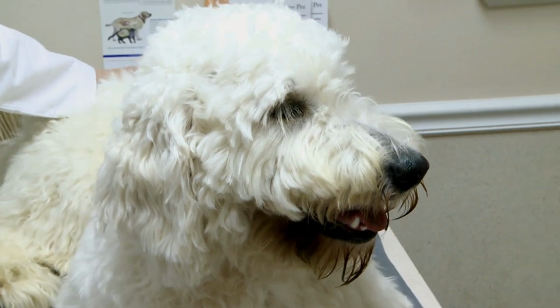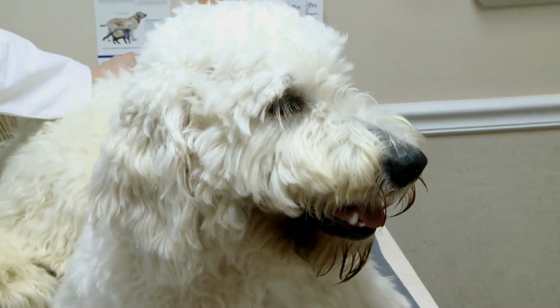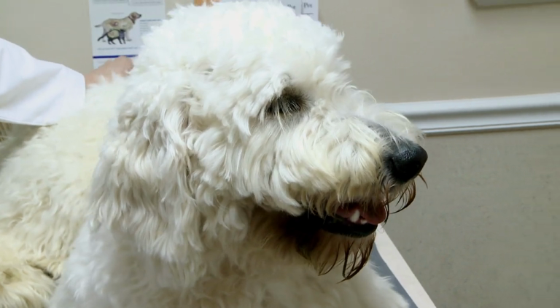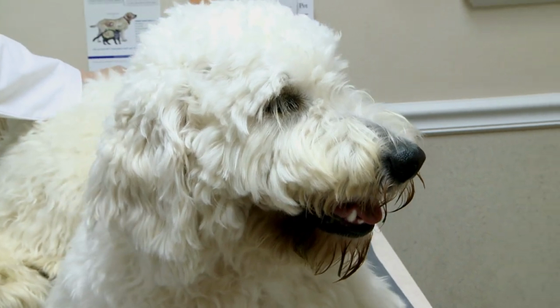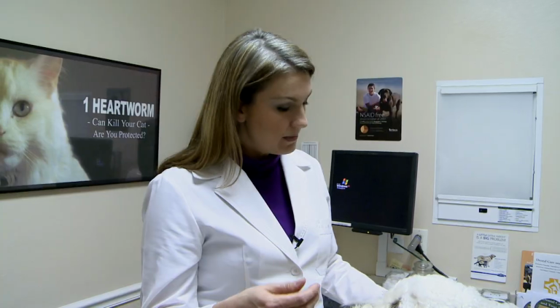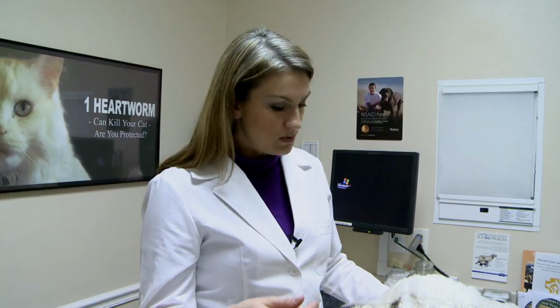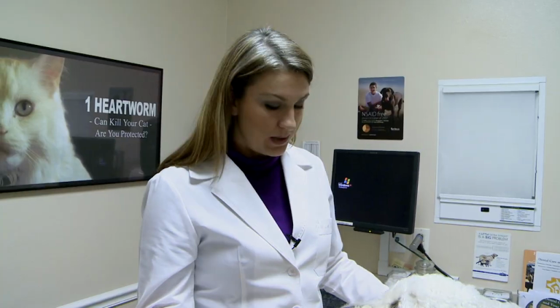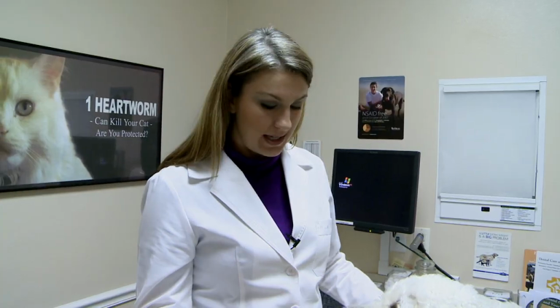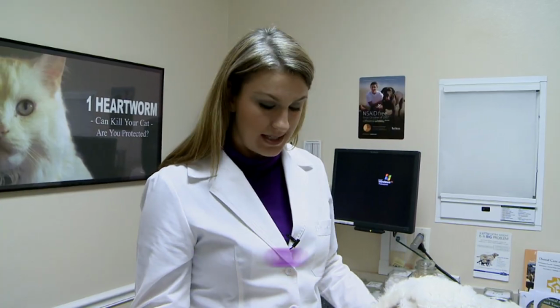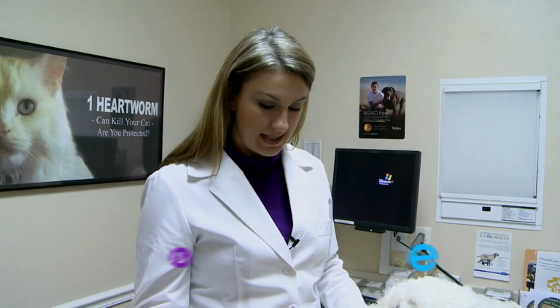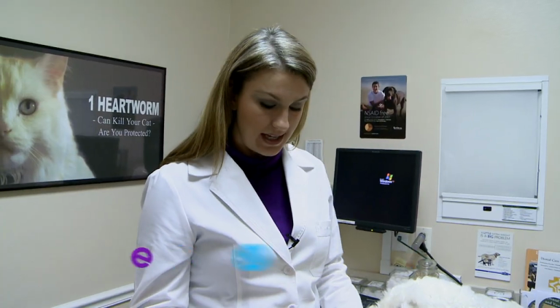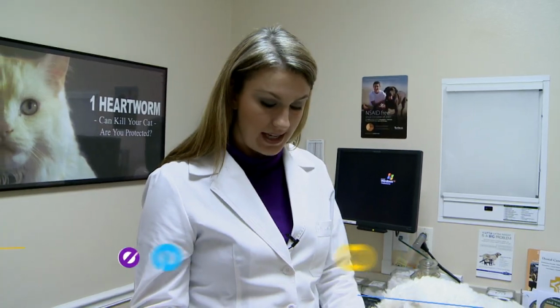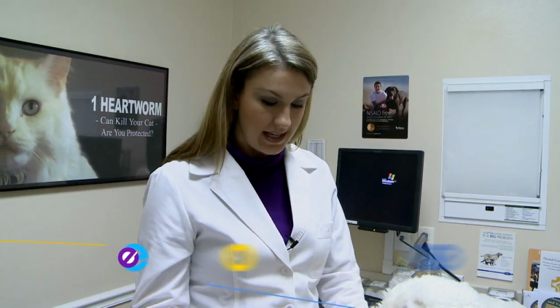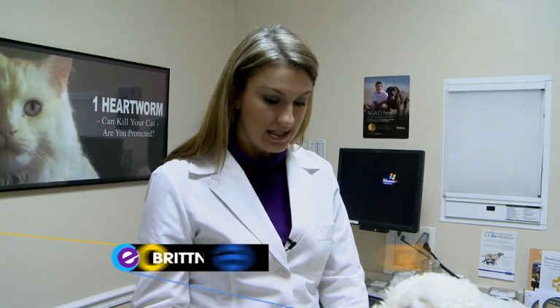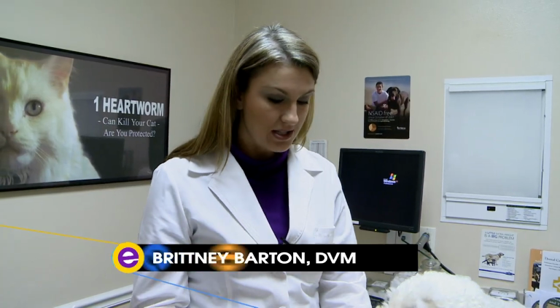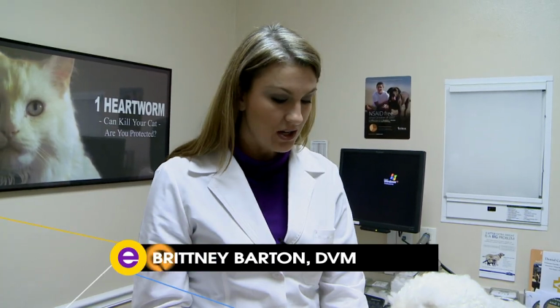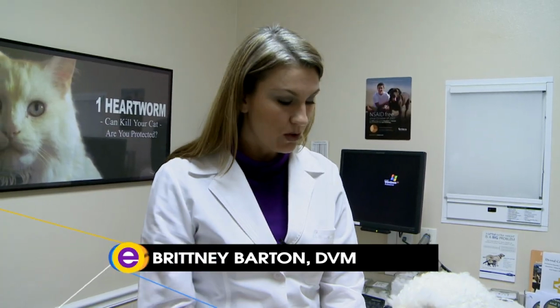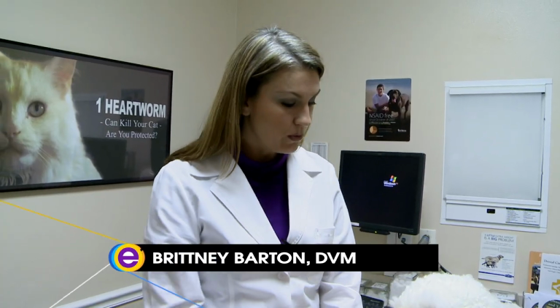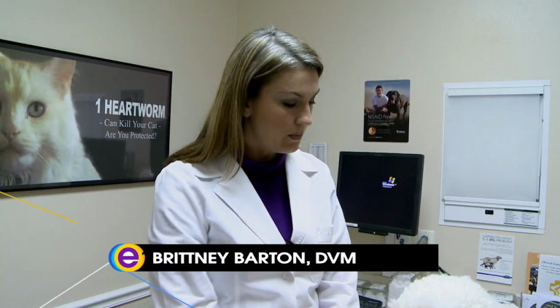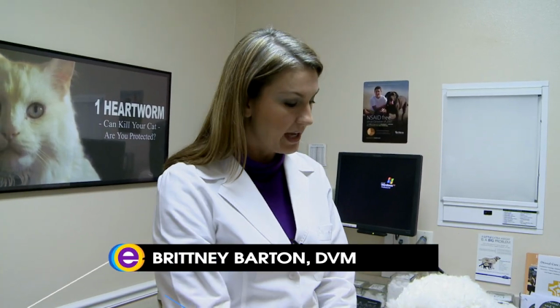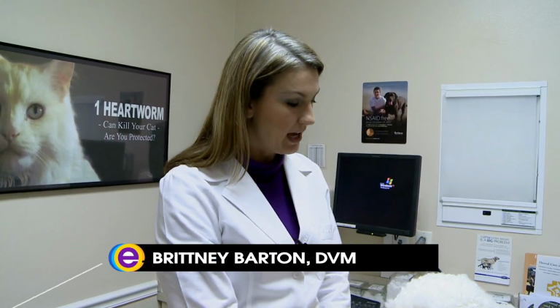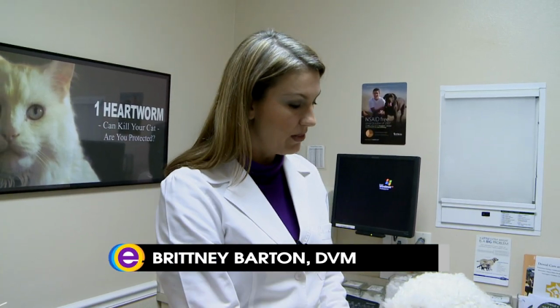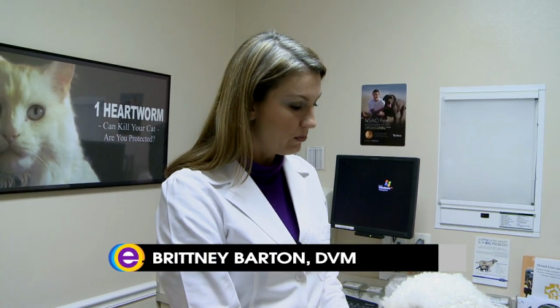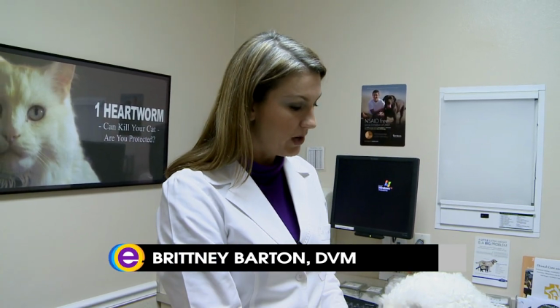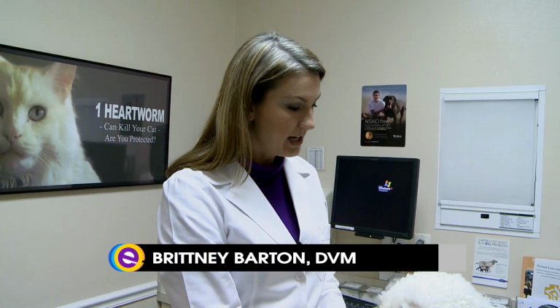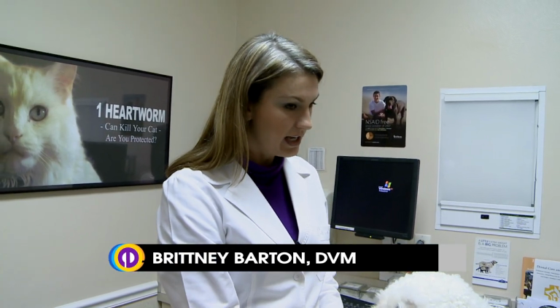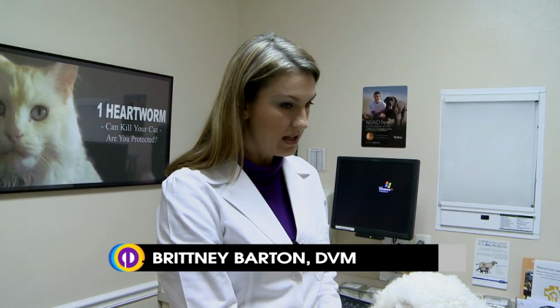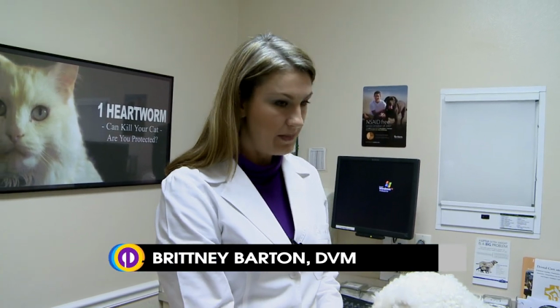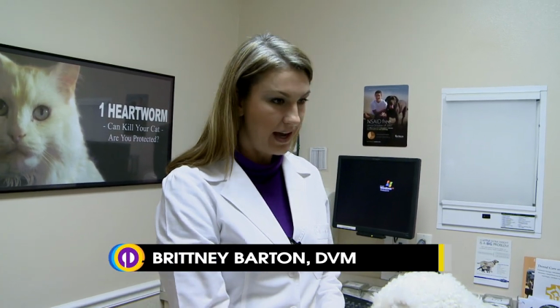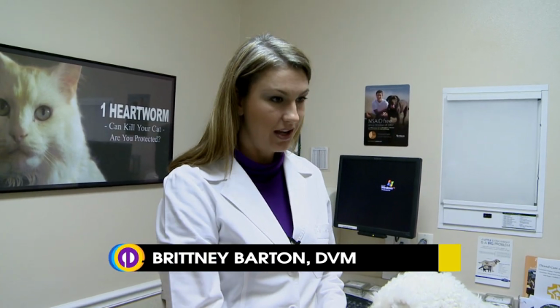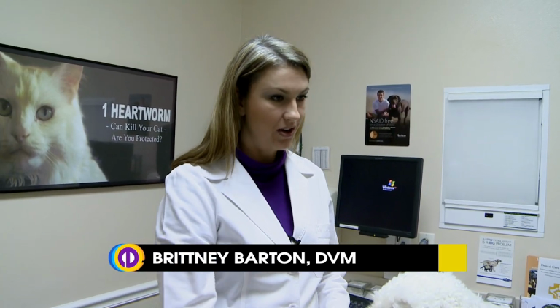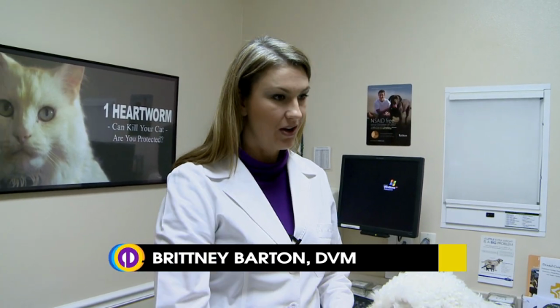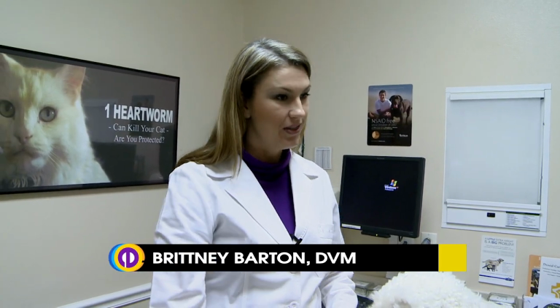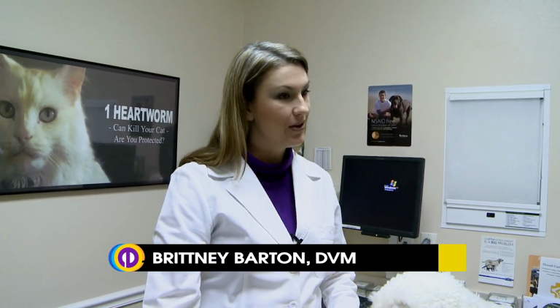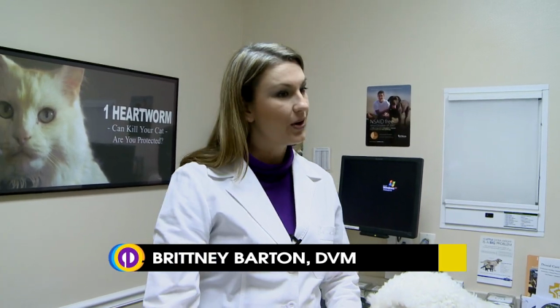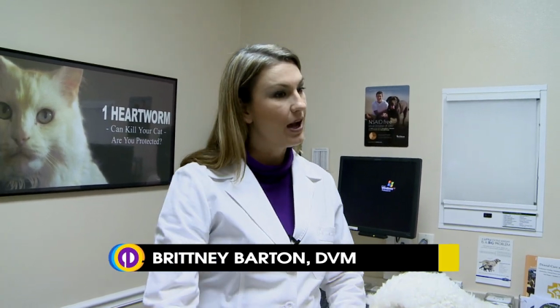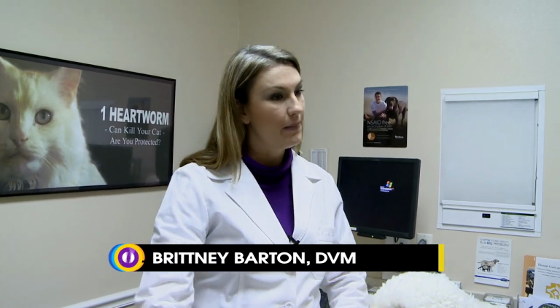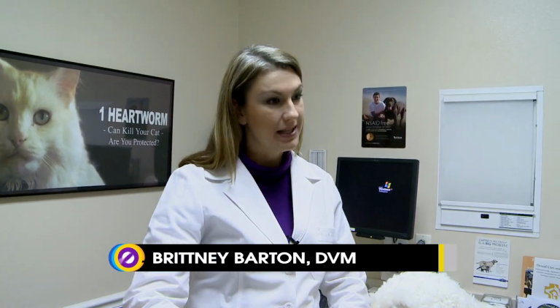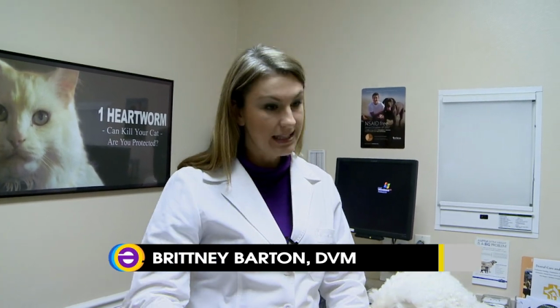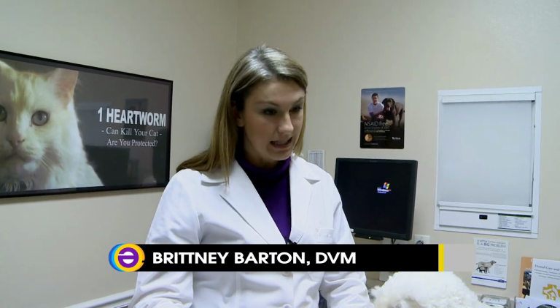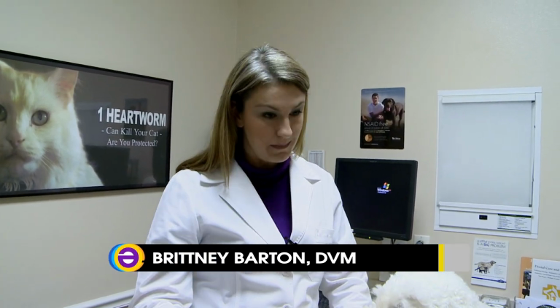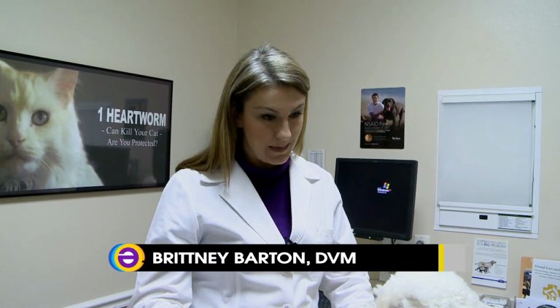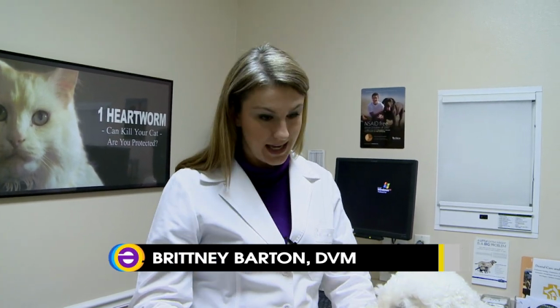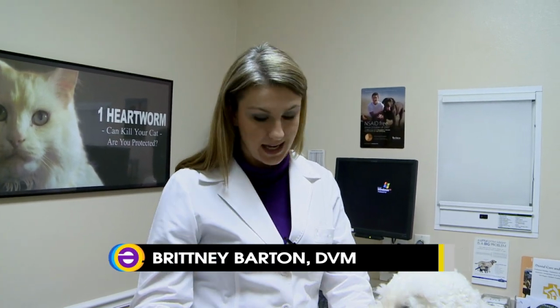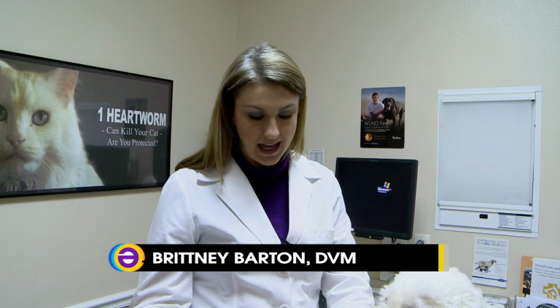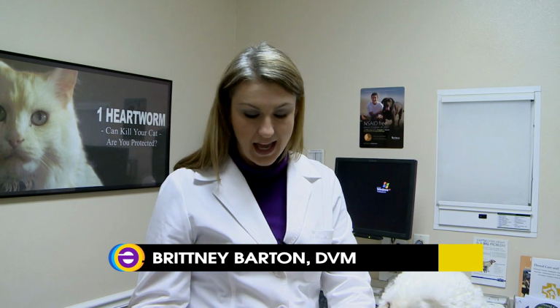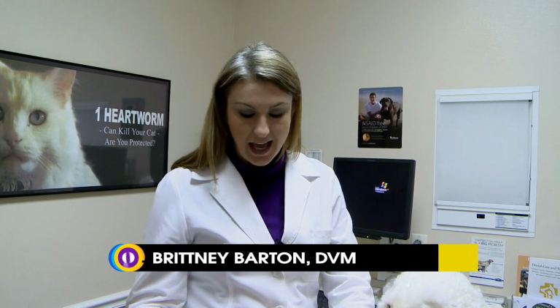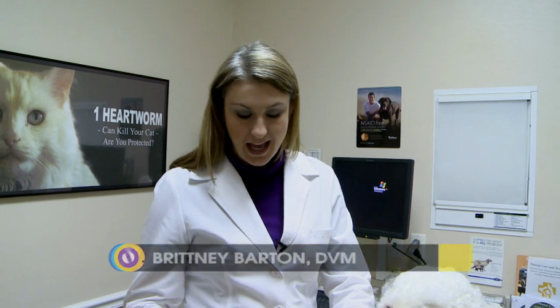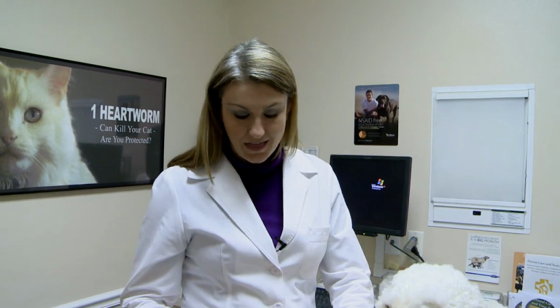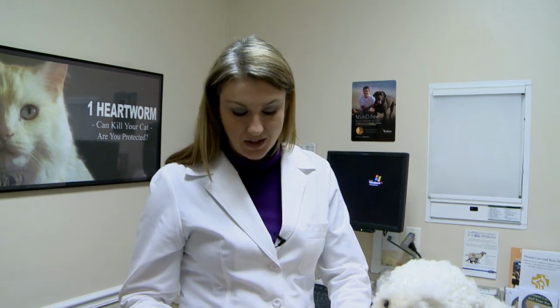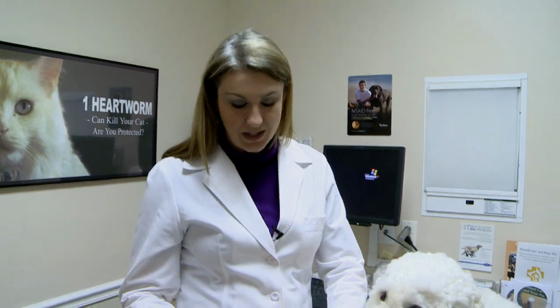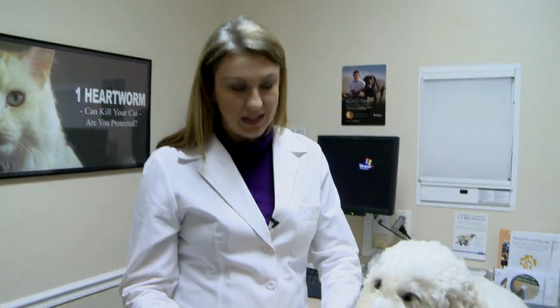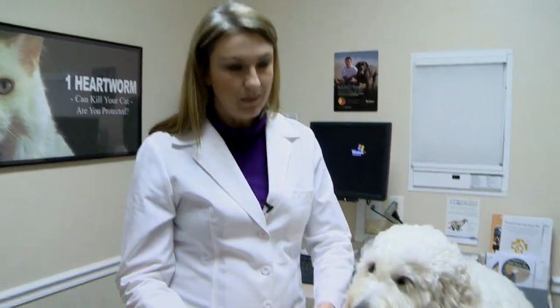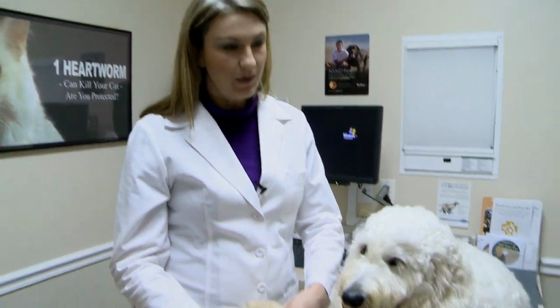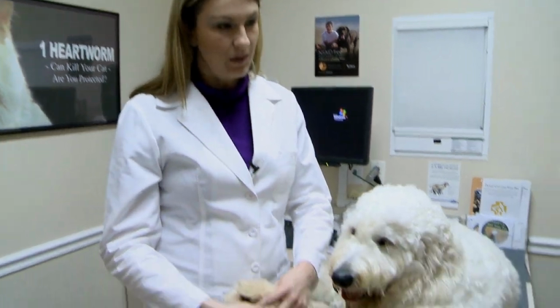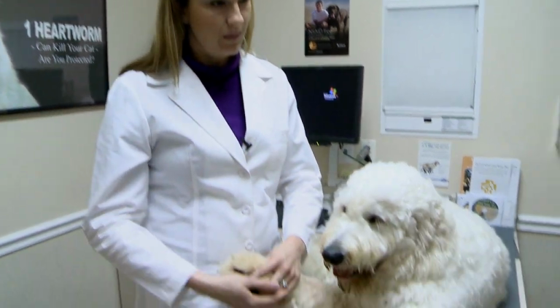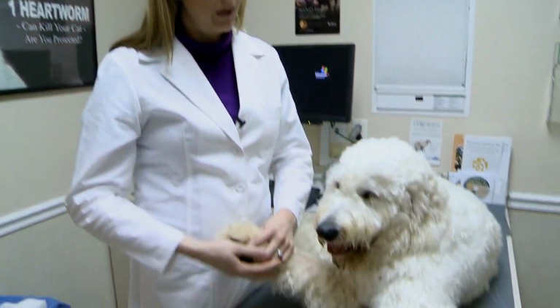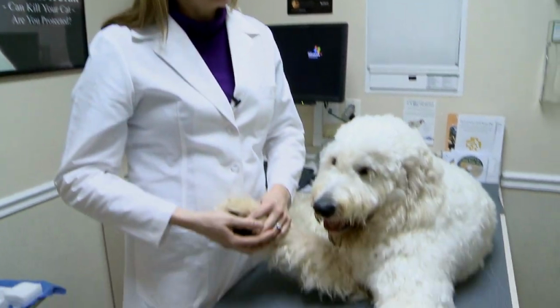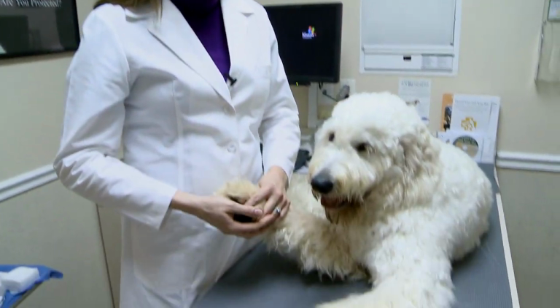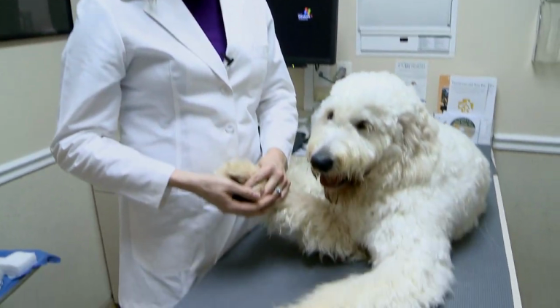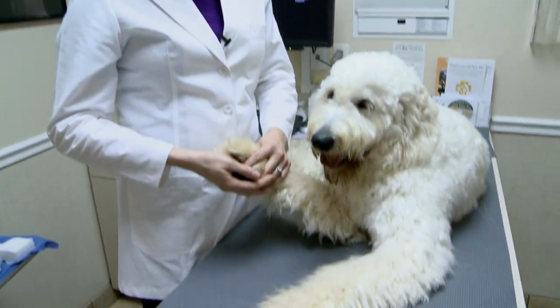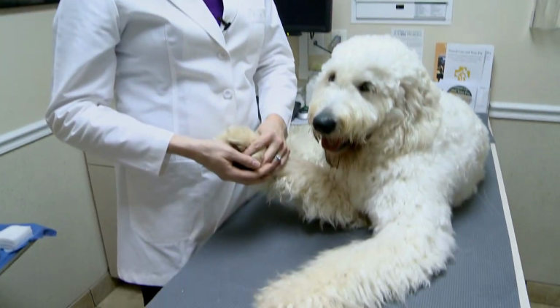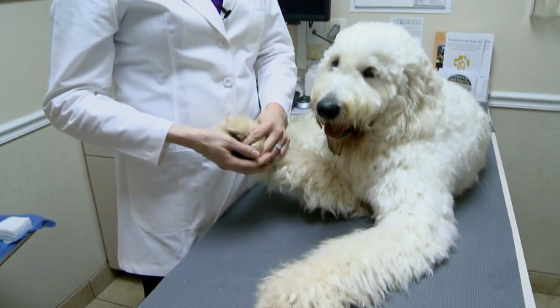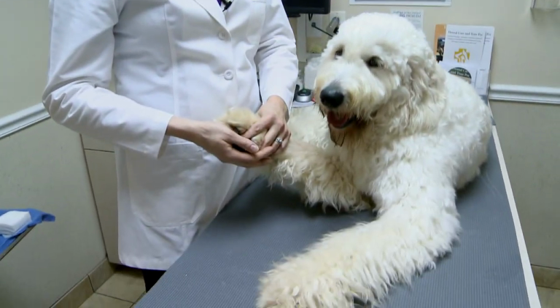A lot of times what I see is a dog will be out running in the backyard. They'll come in limping and they'll end up with a pretty bad cut.